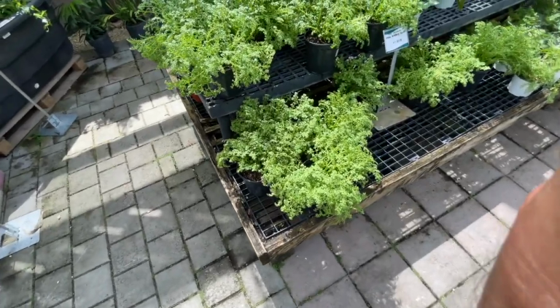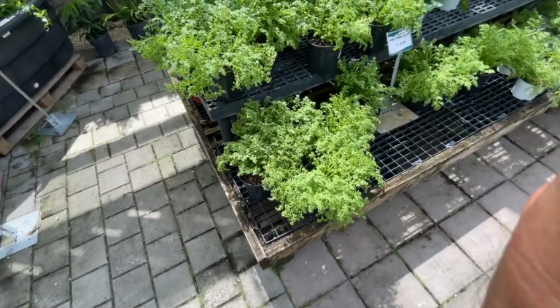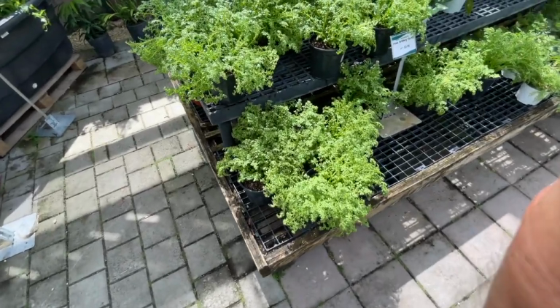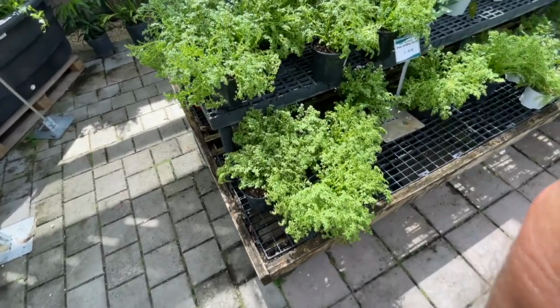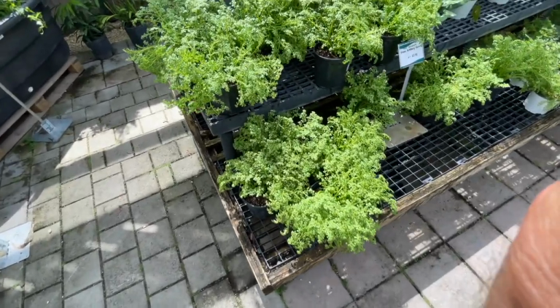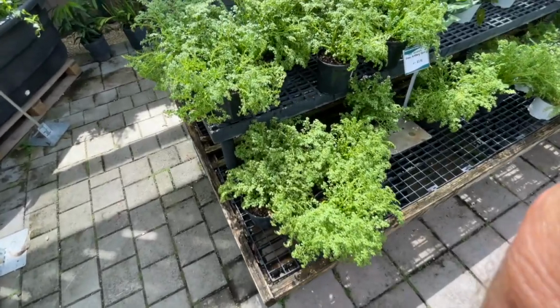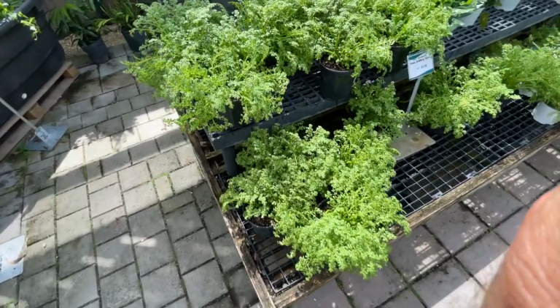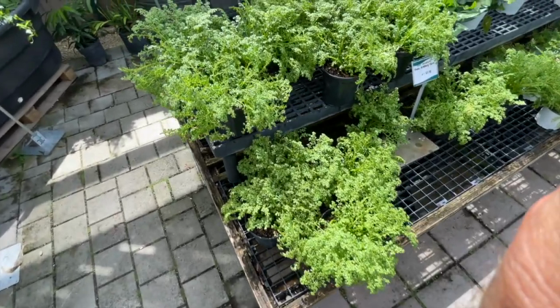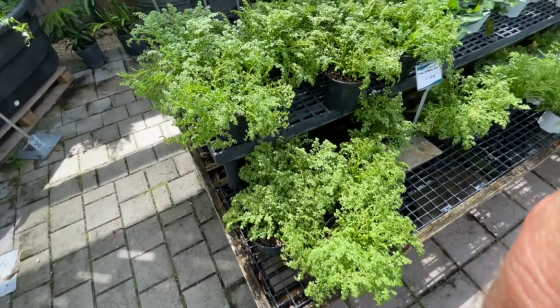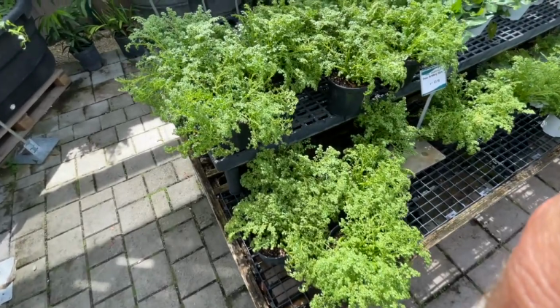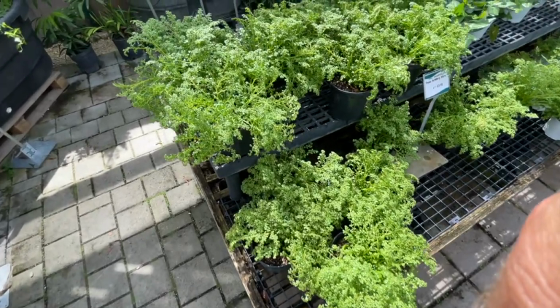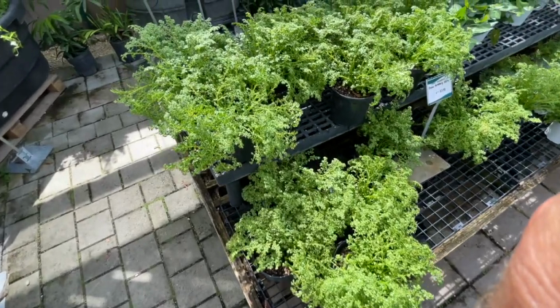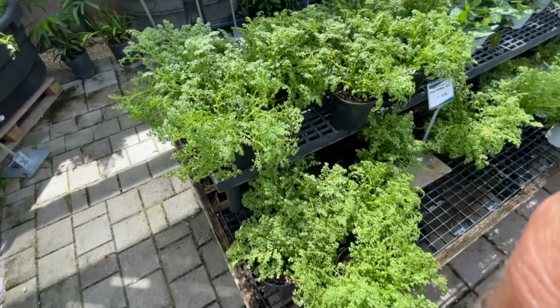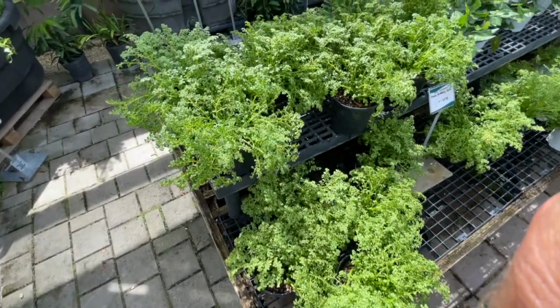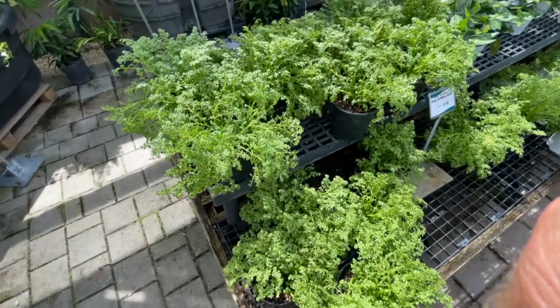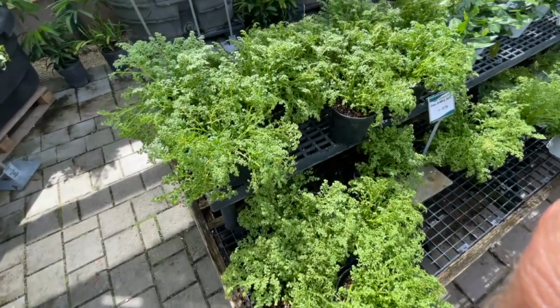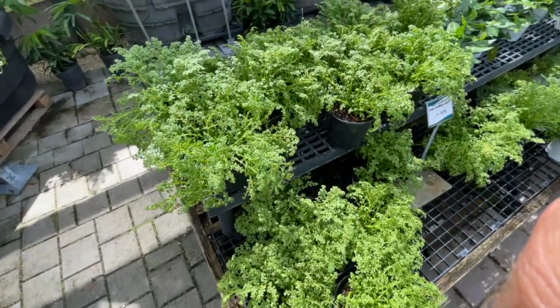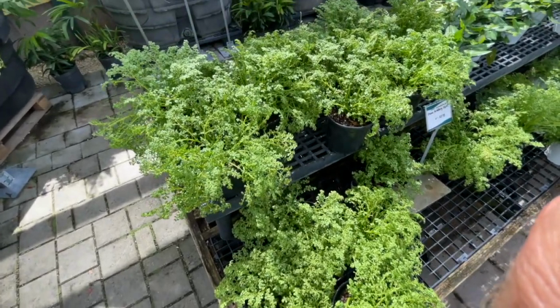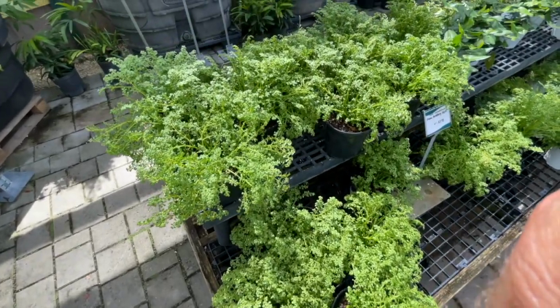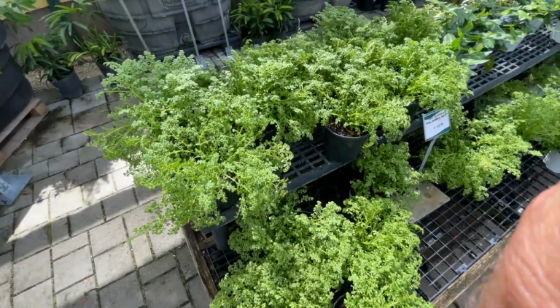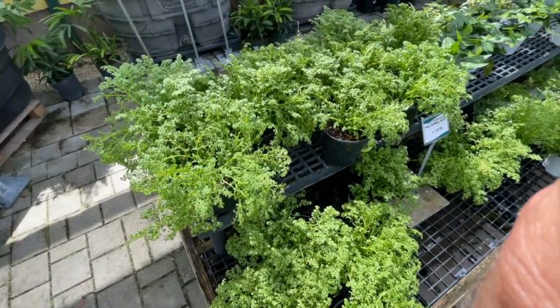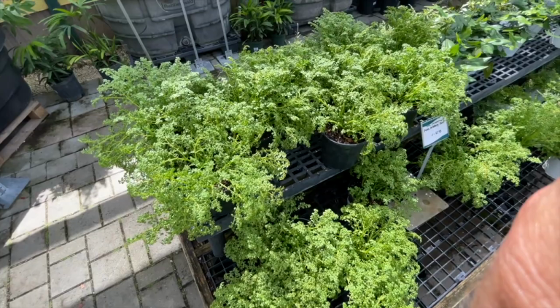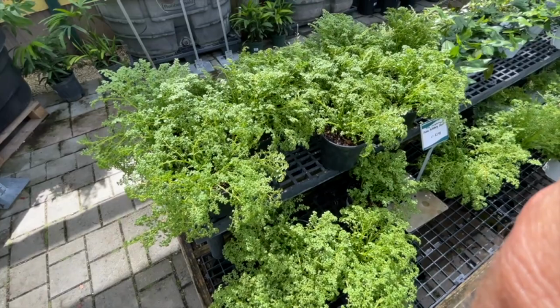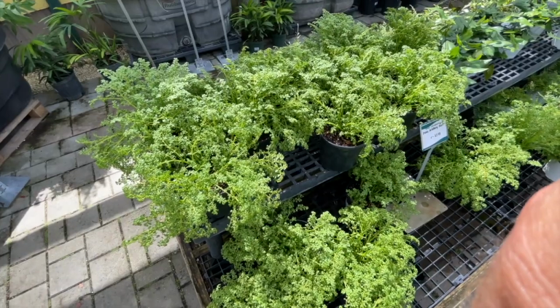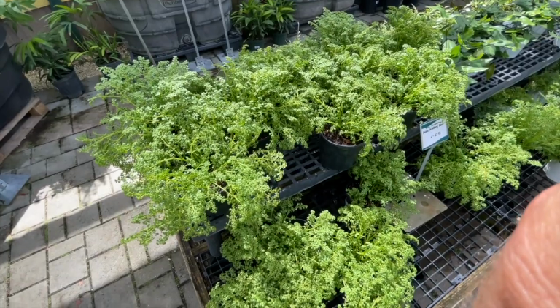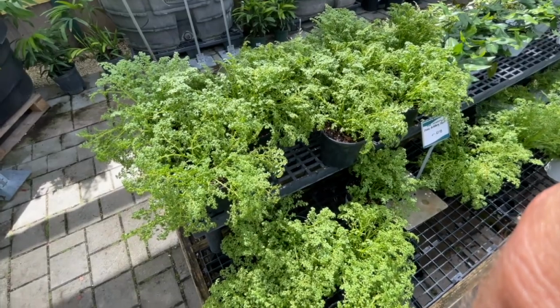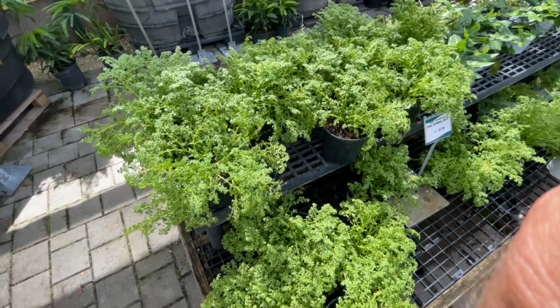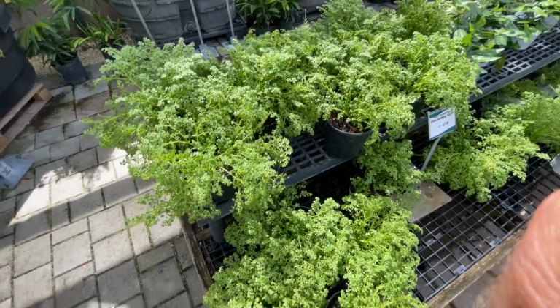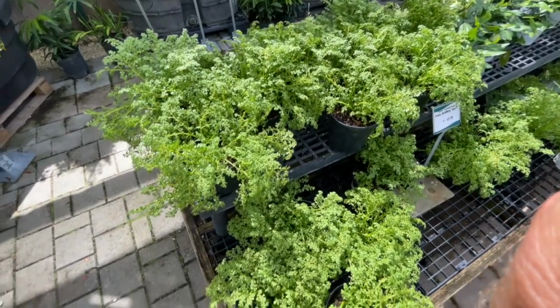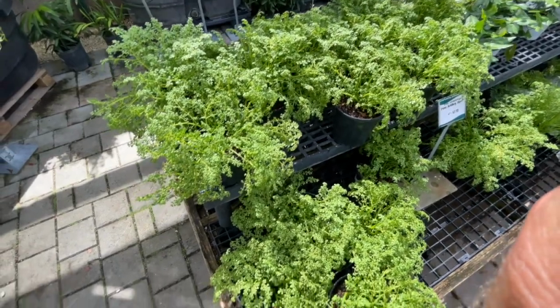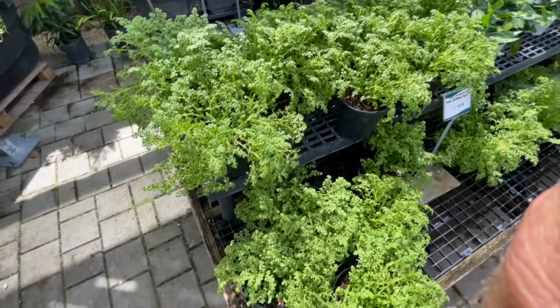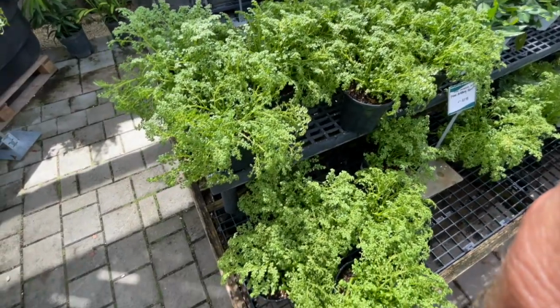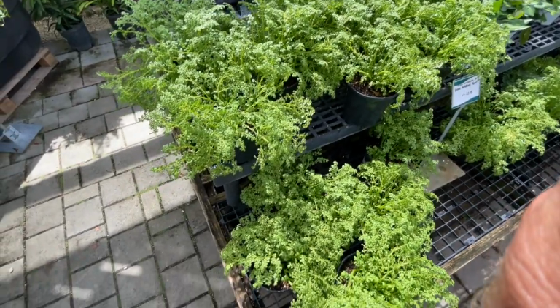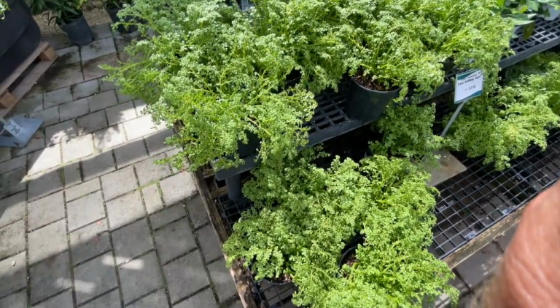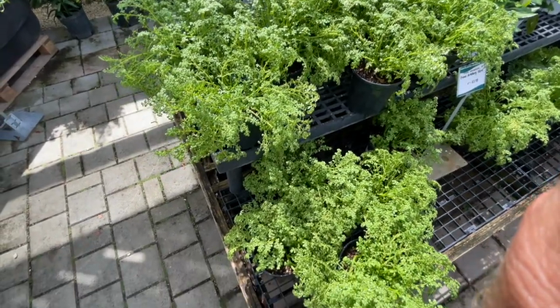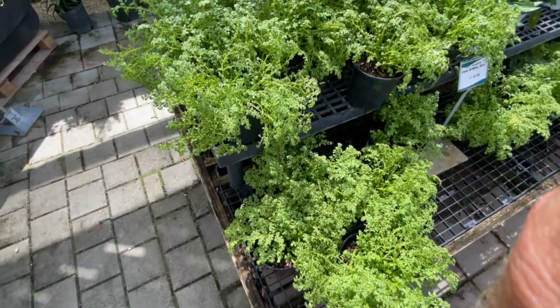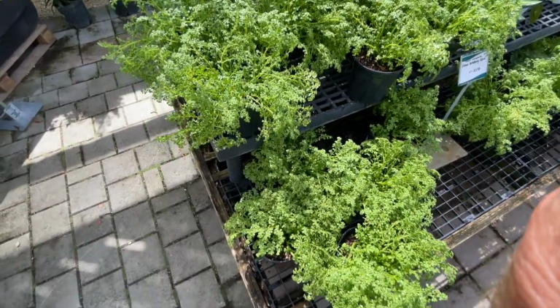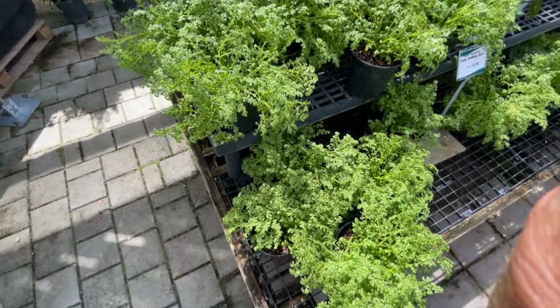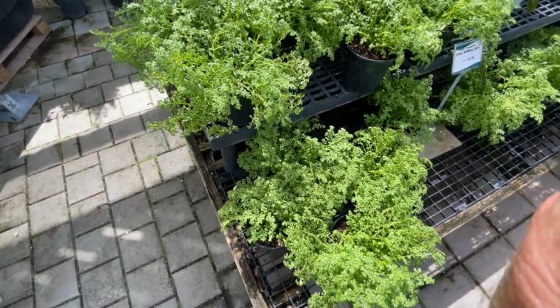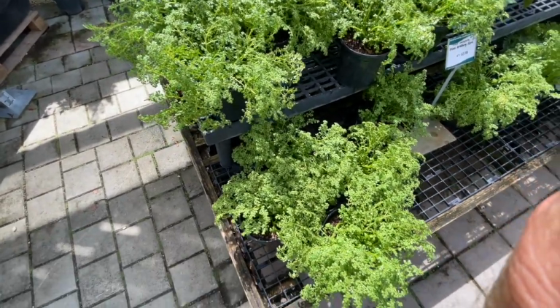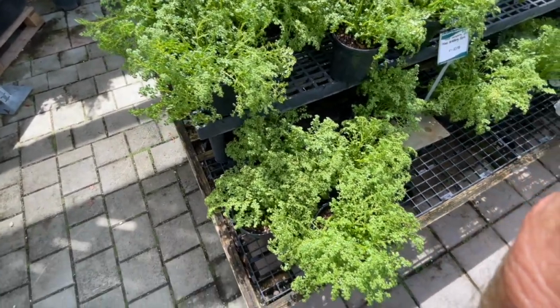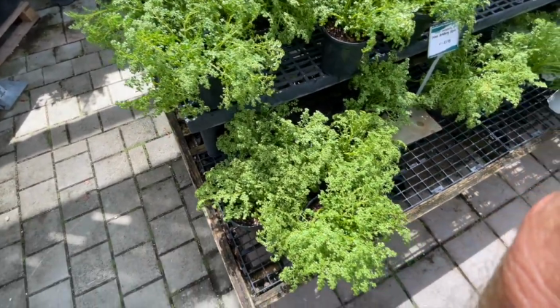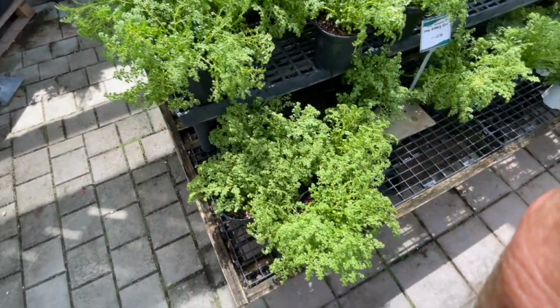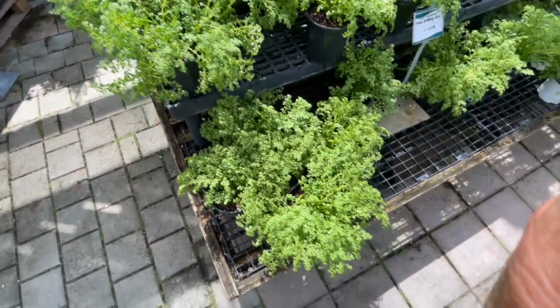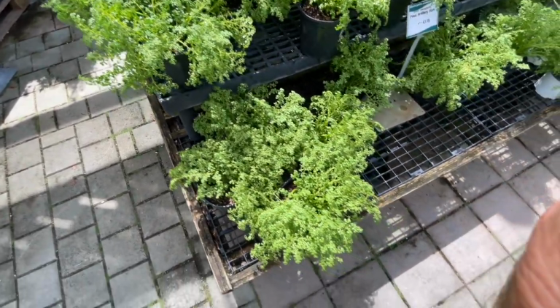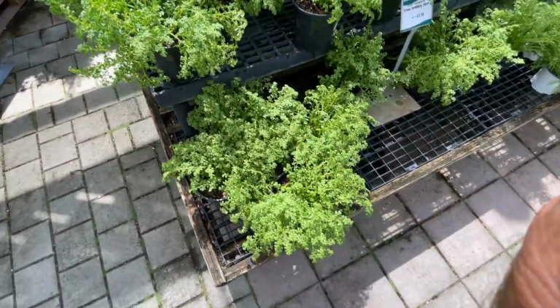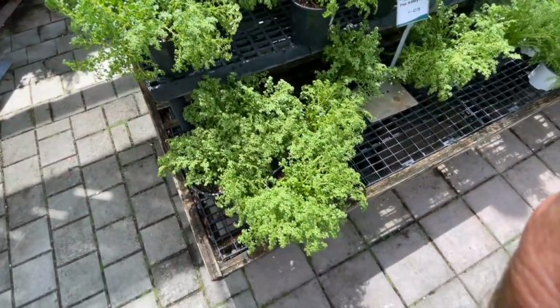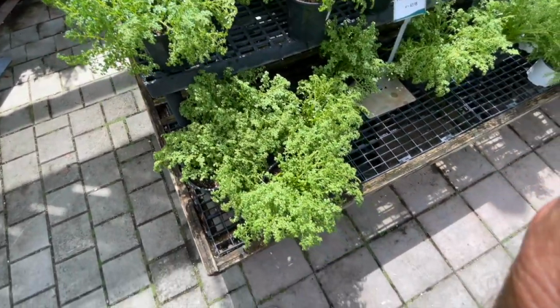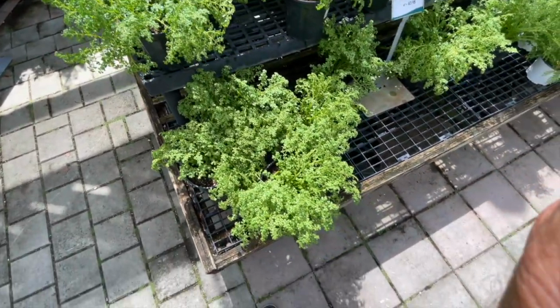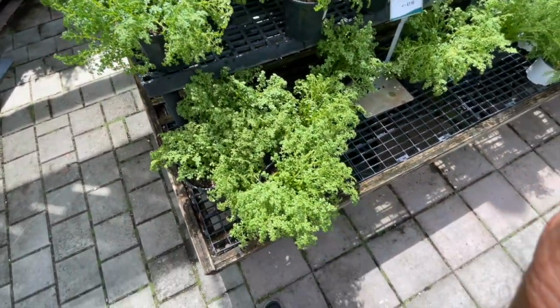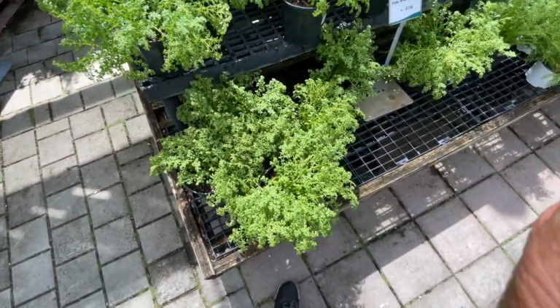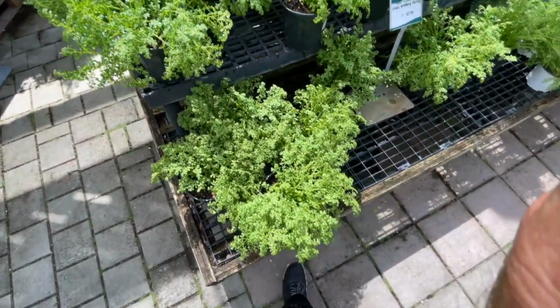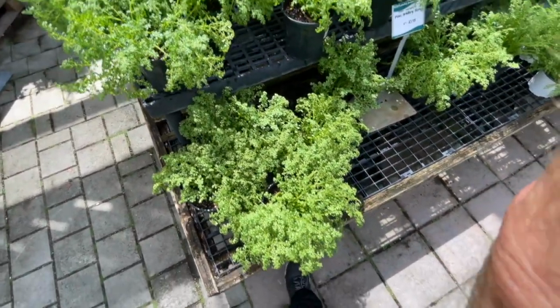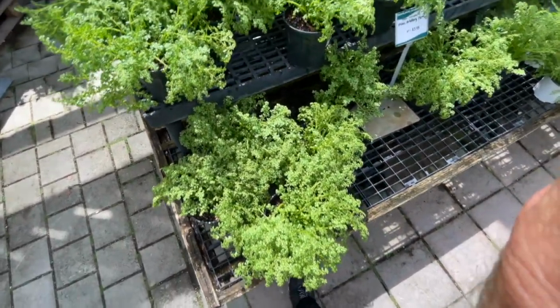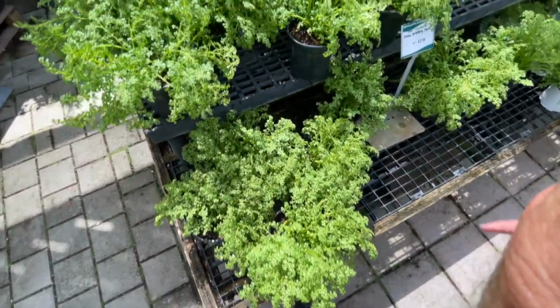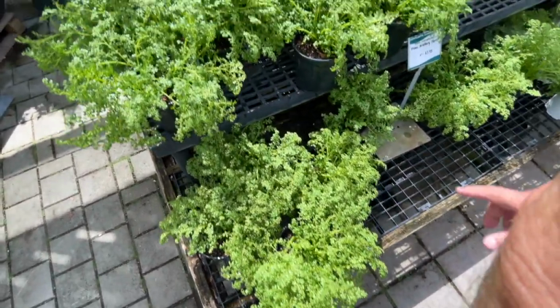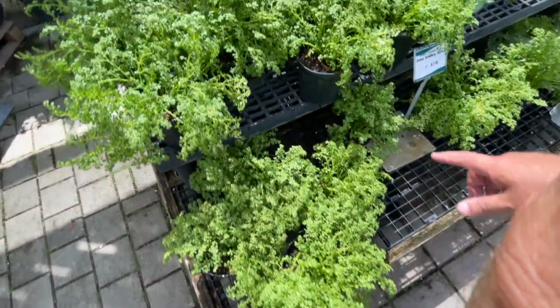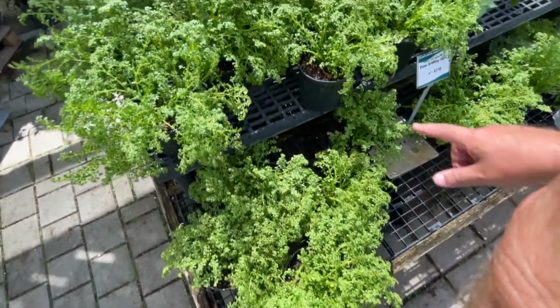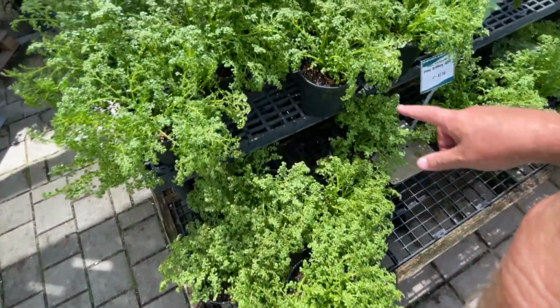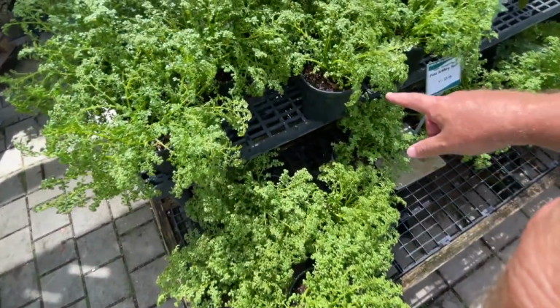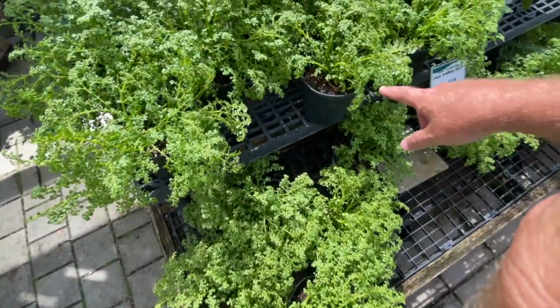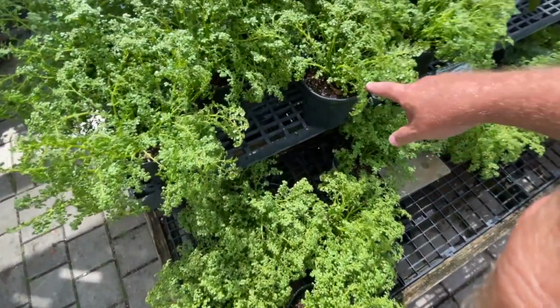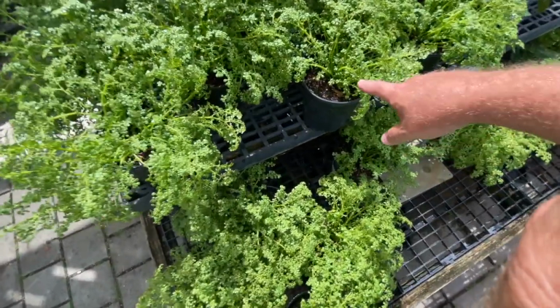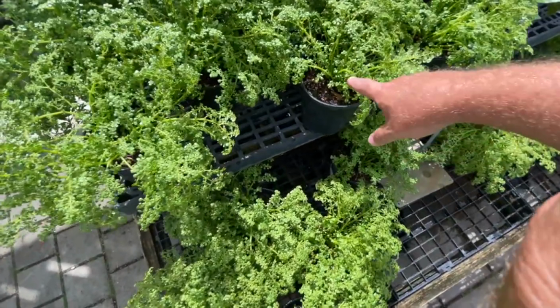Holly fern — super tough — you can just break off a stem, stick it in the ground, and it will grow a new plant.